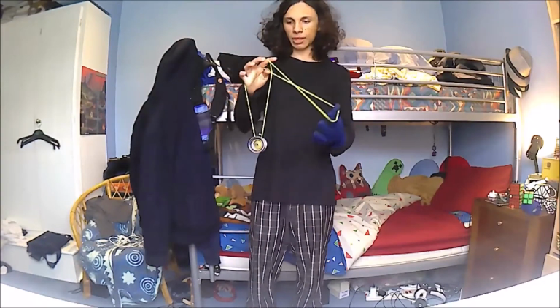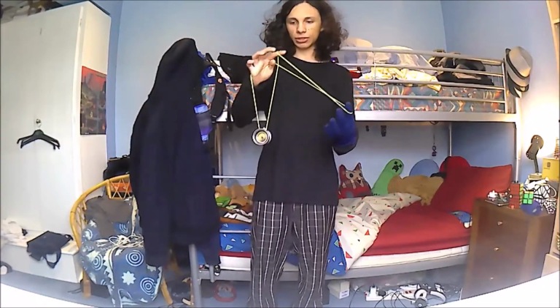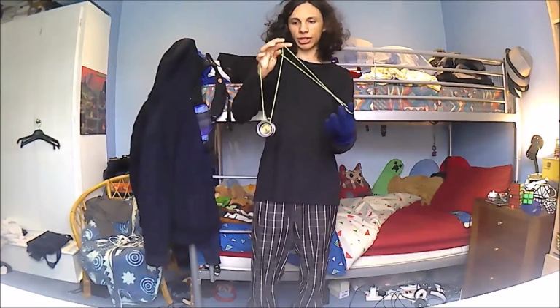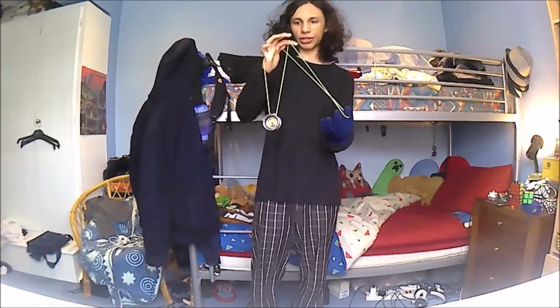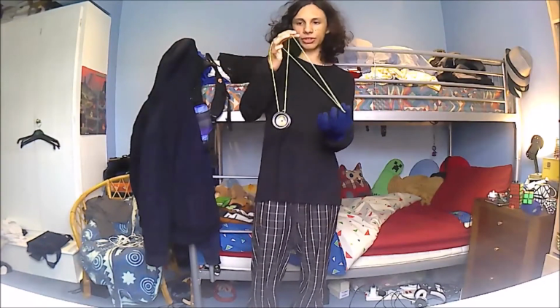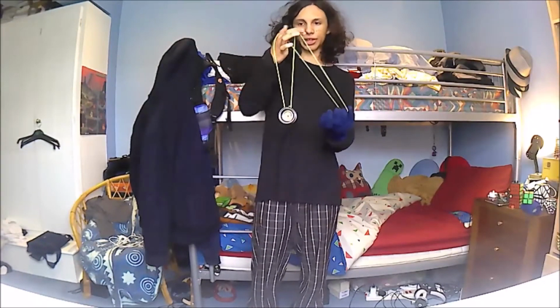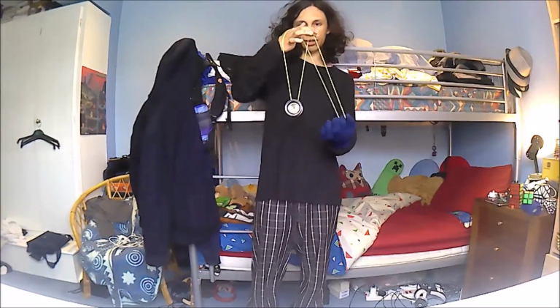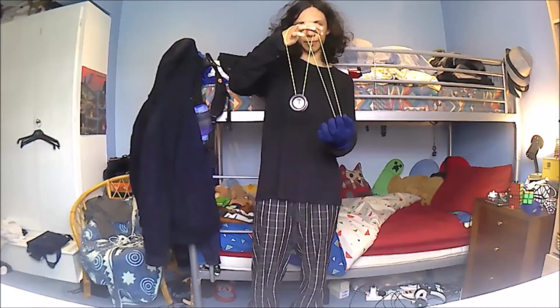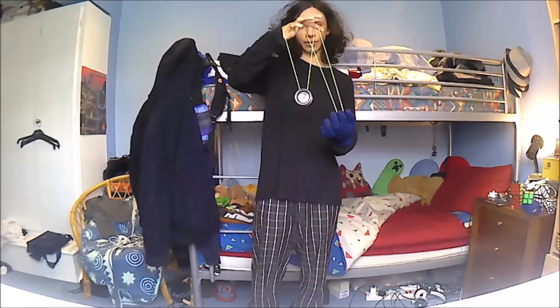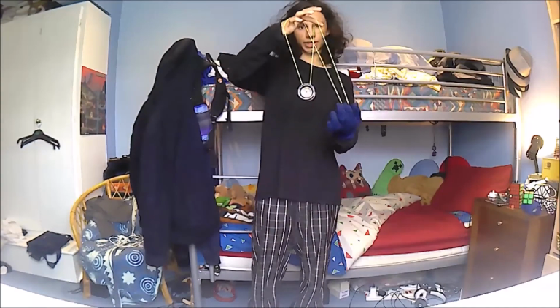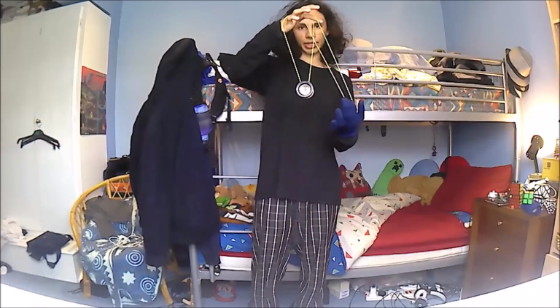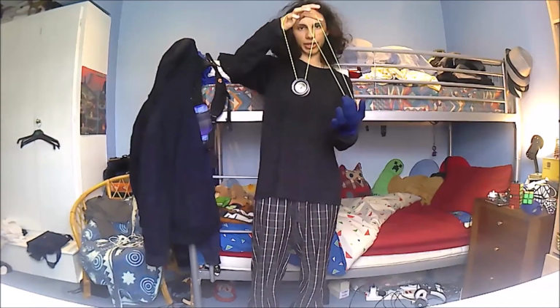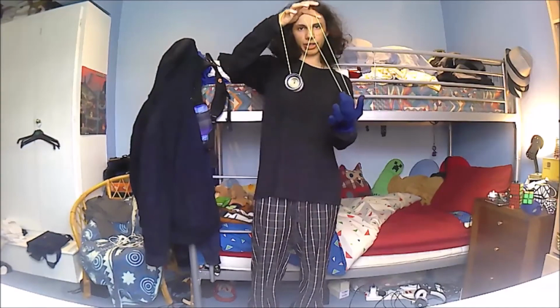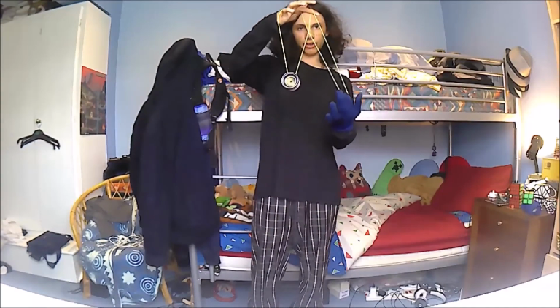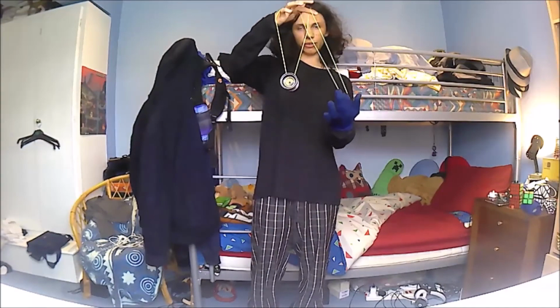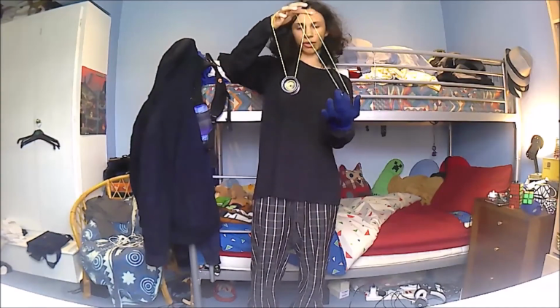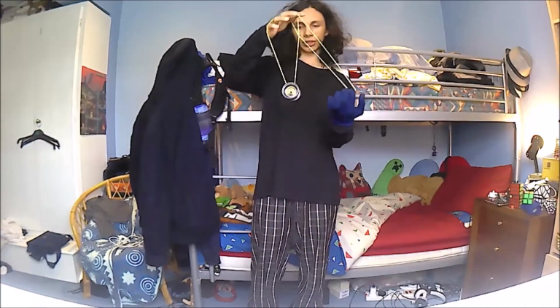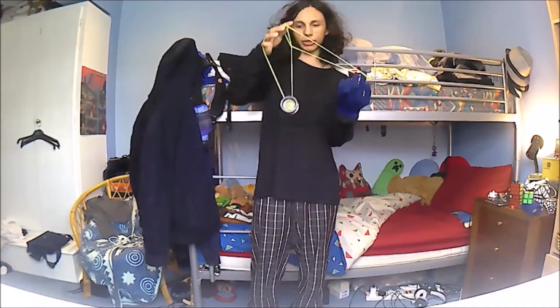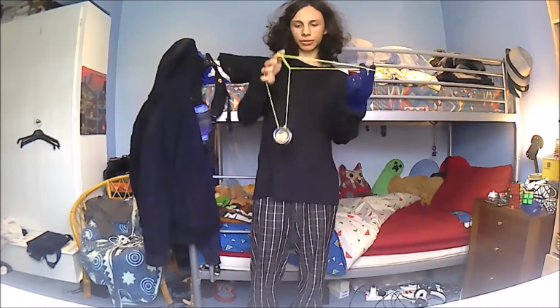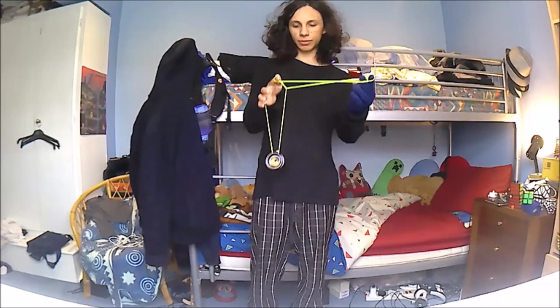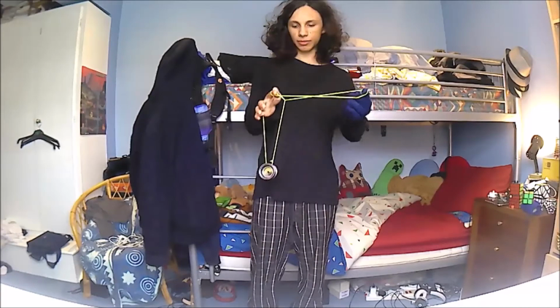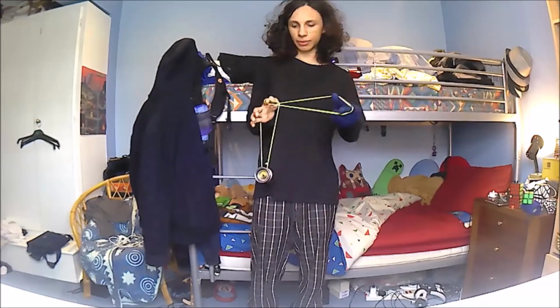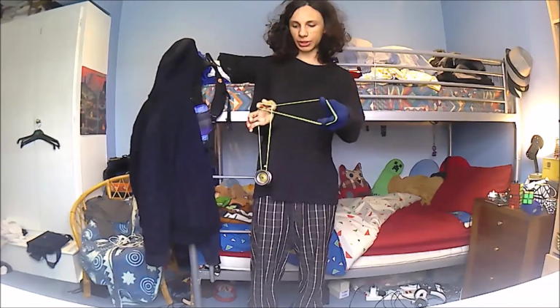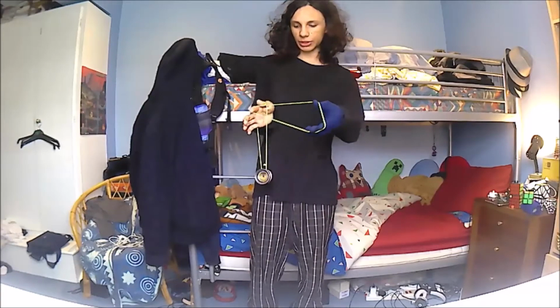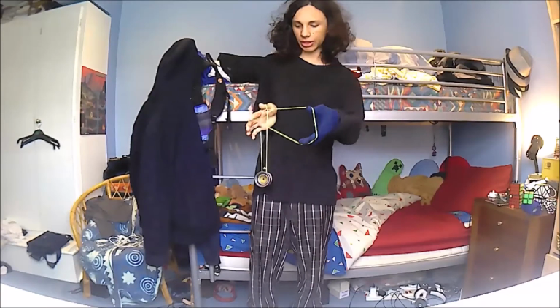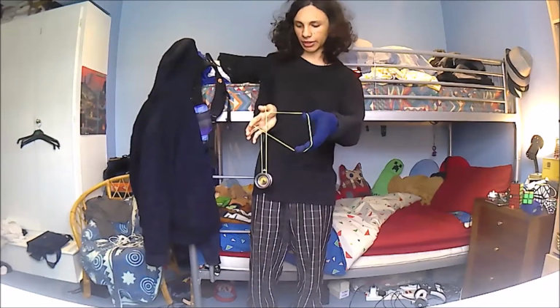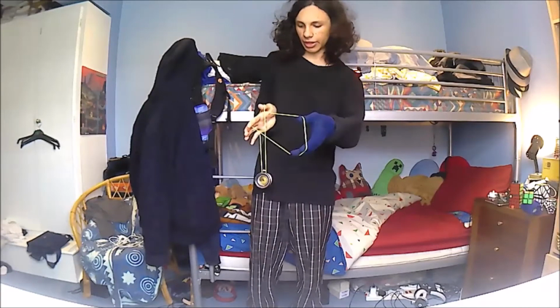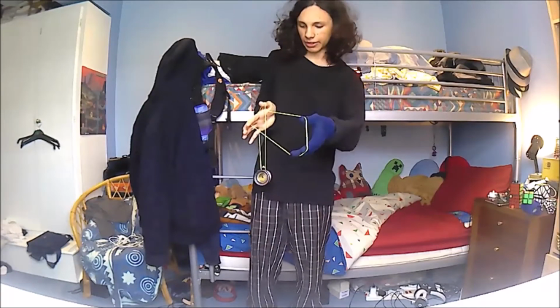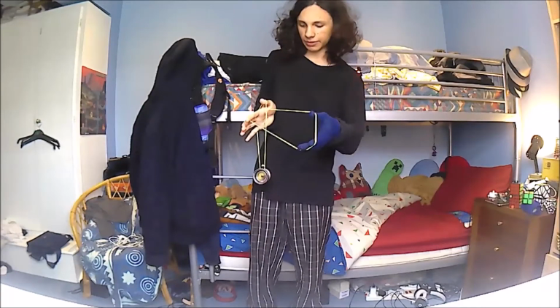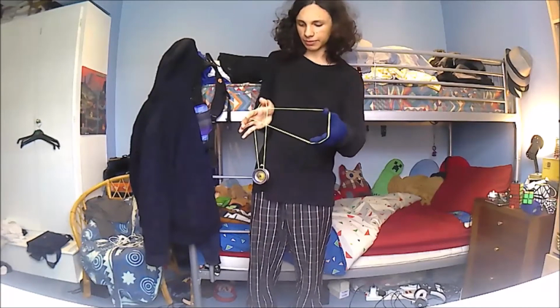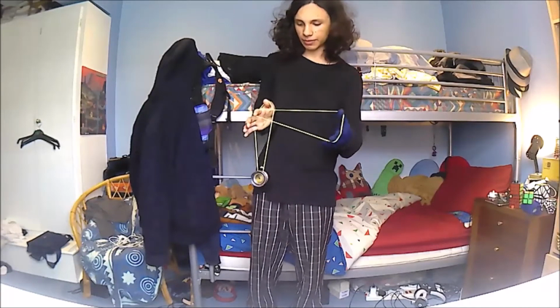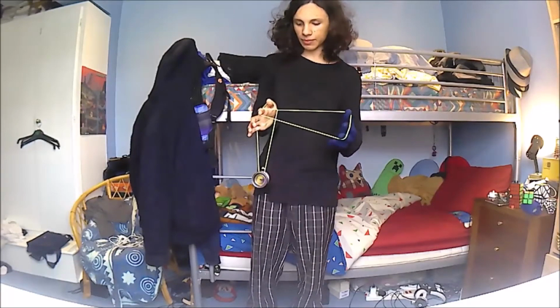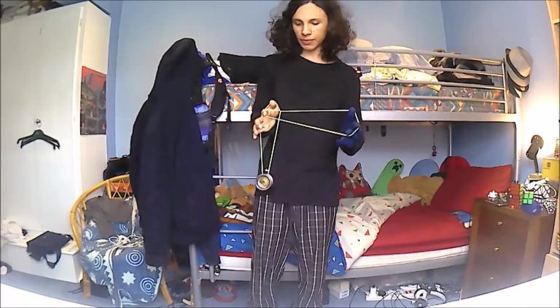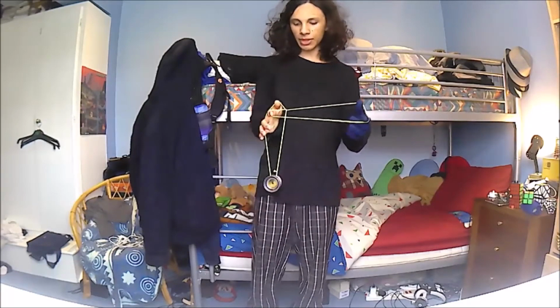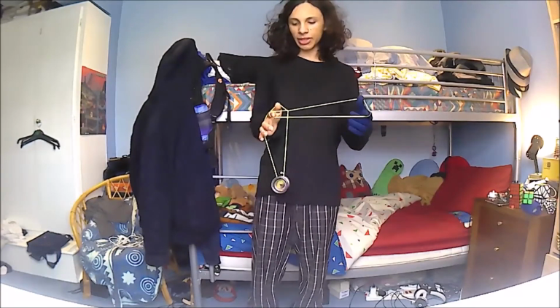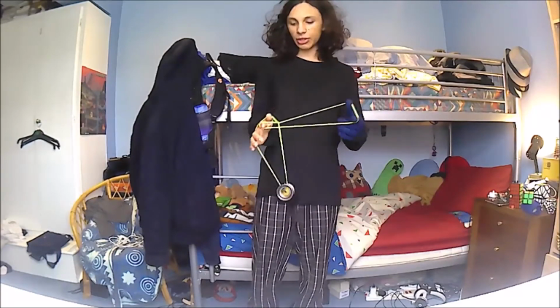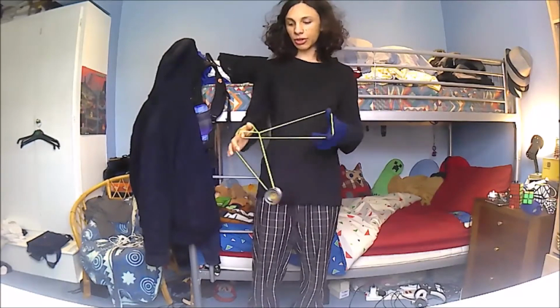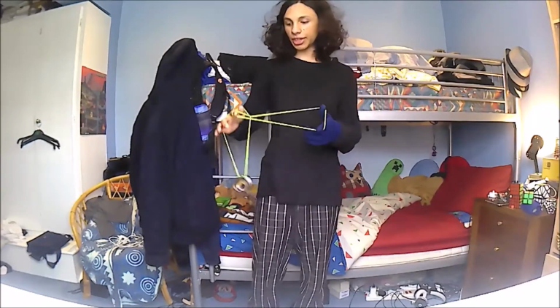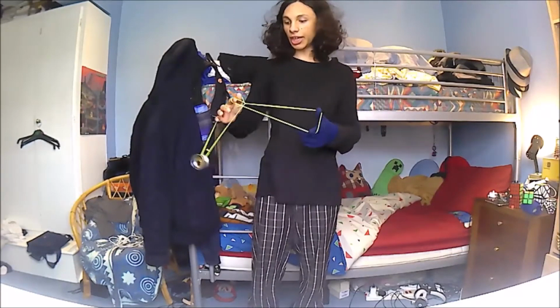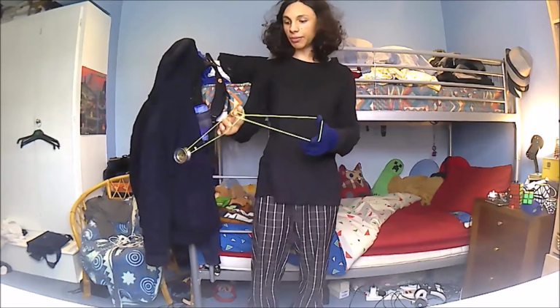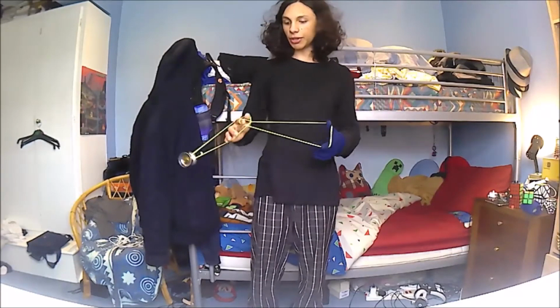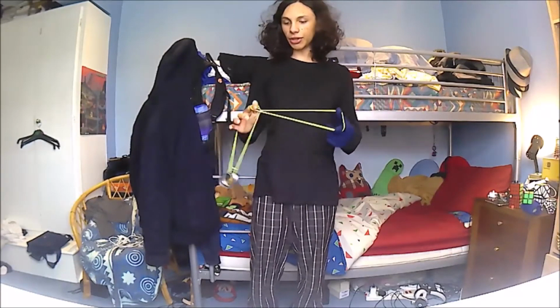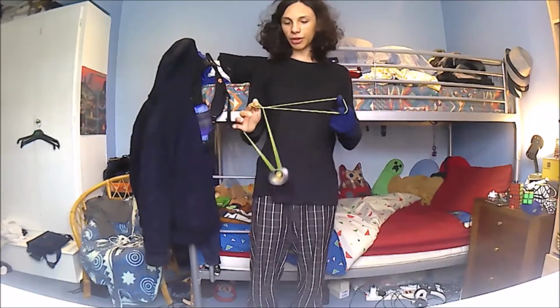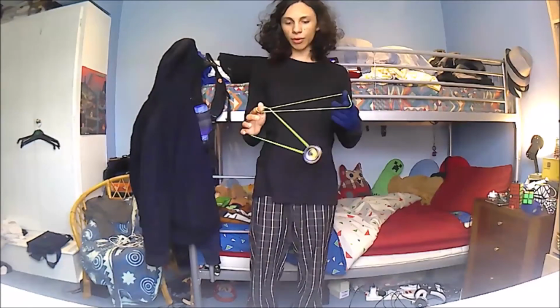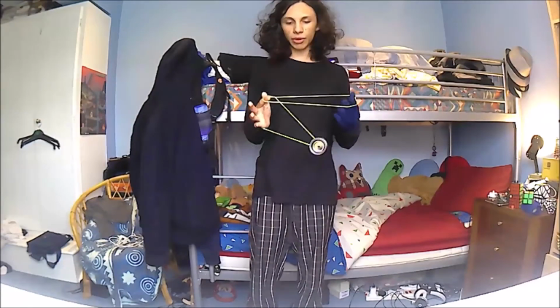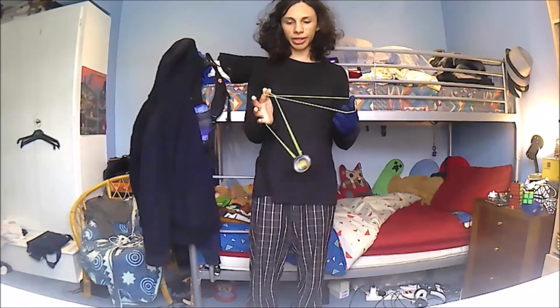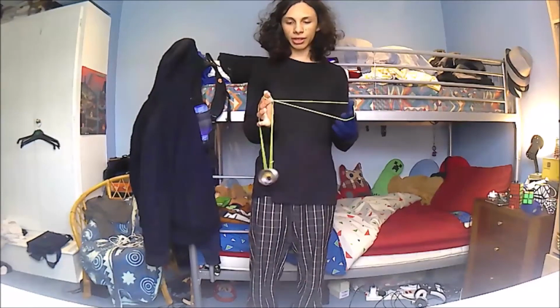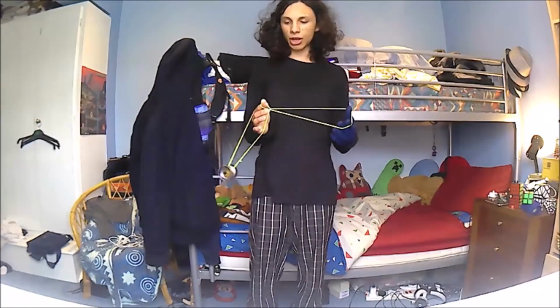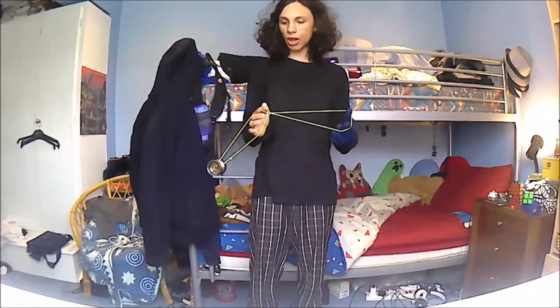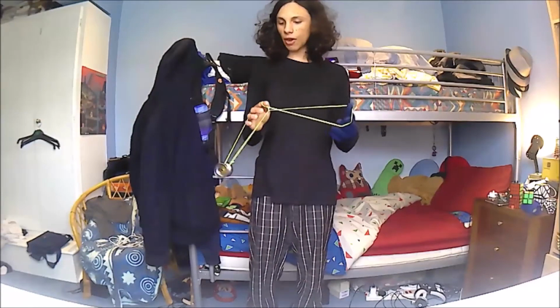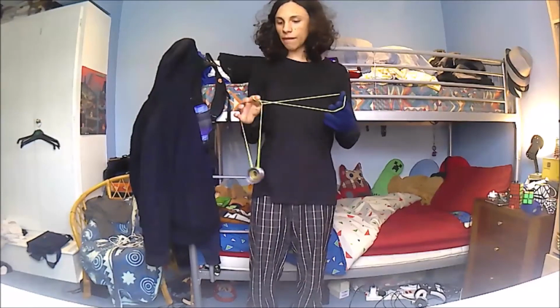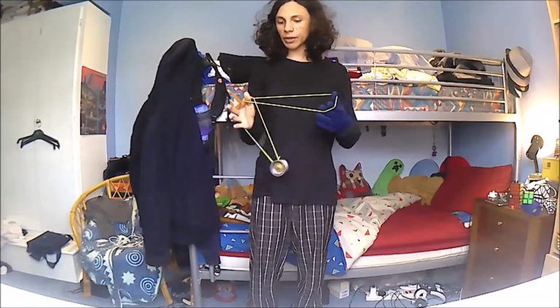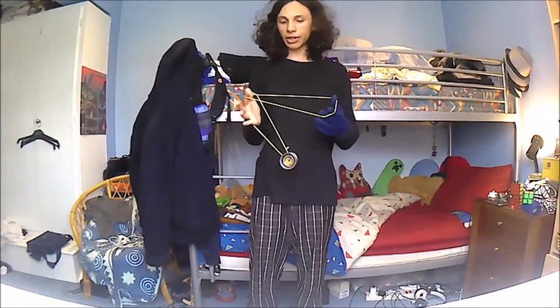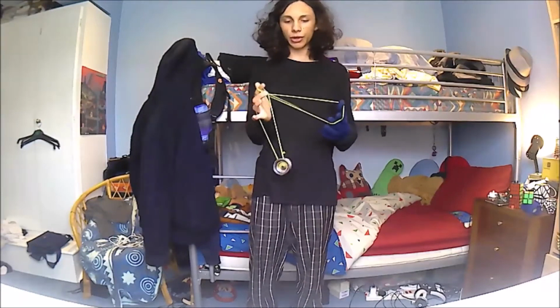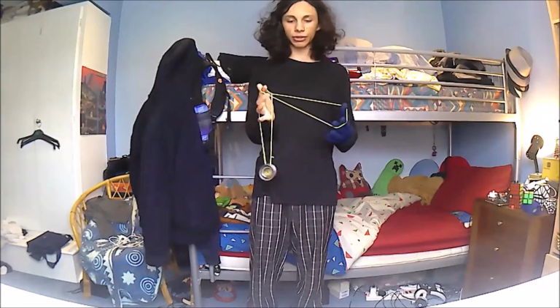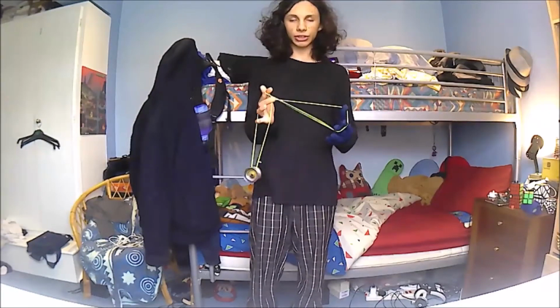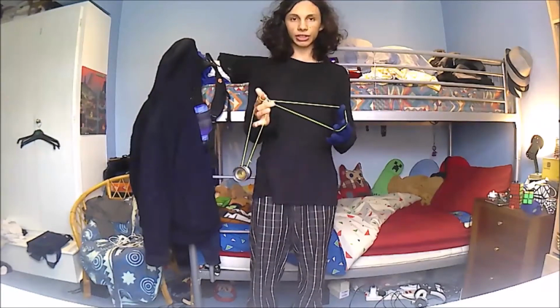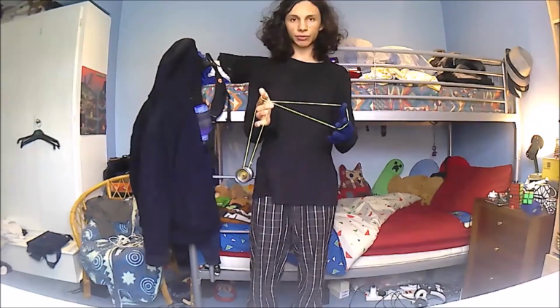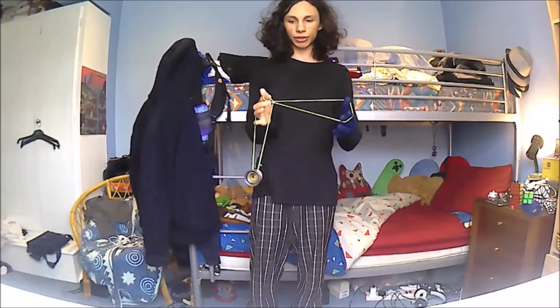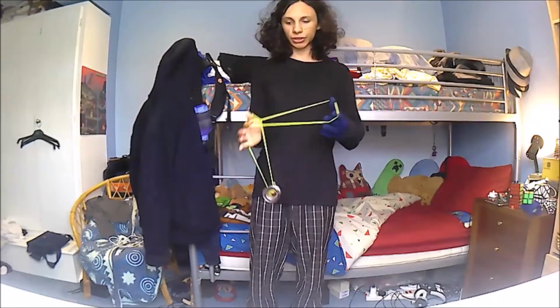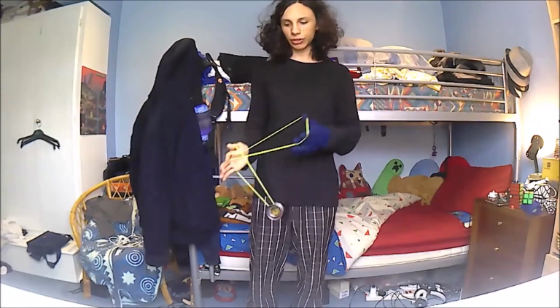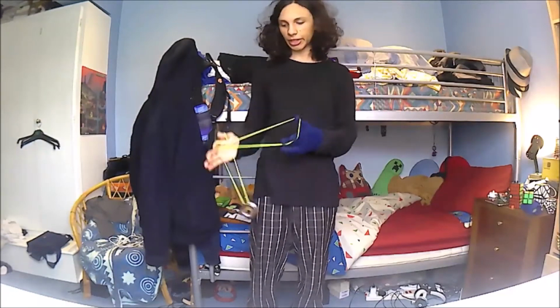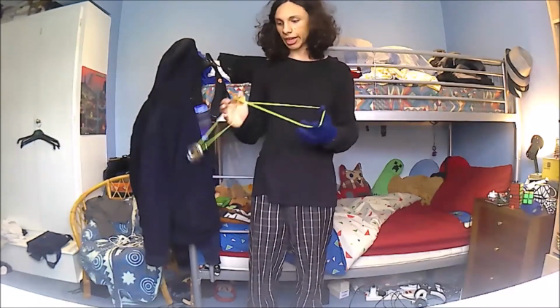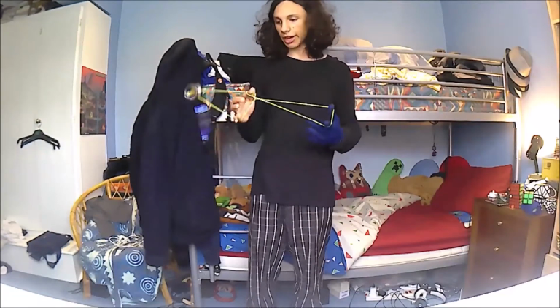Now you should end up in a kind of crossed position like that. You're going to keep the yoyo rolling over and onto this front string again.